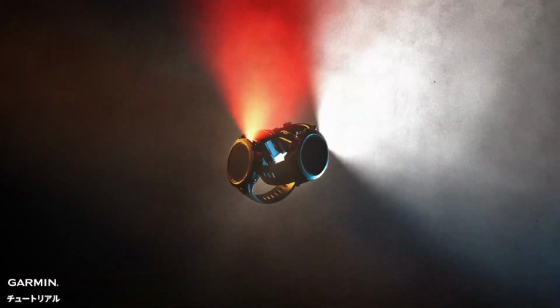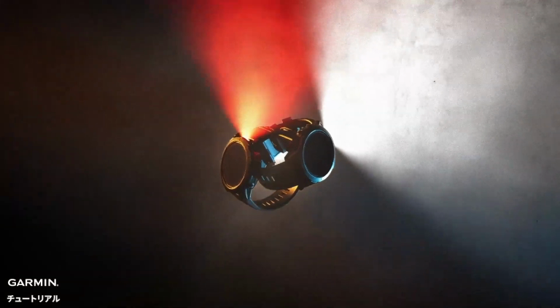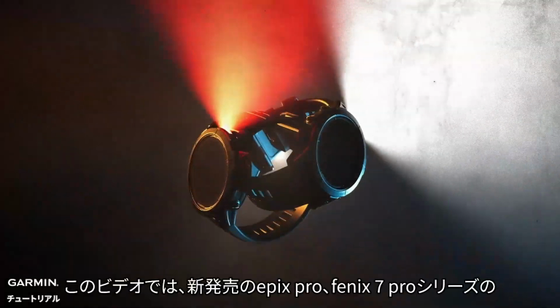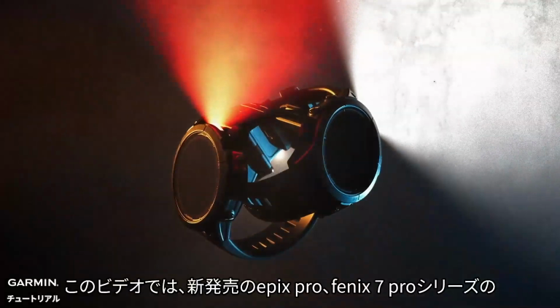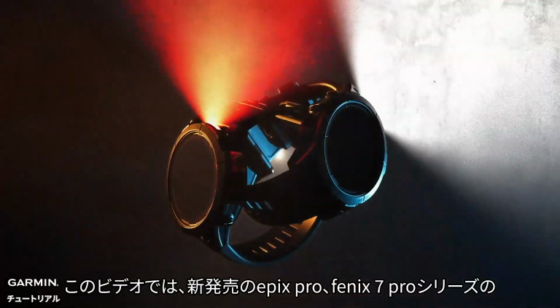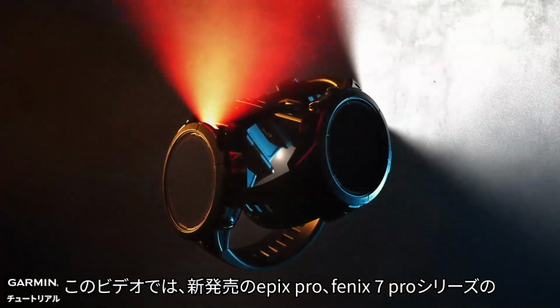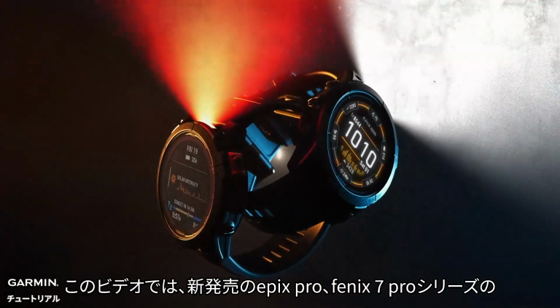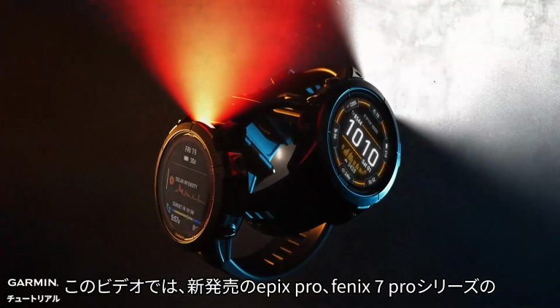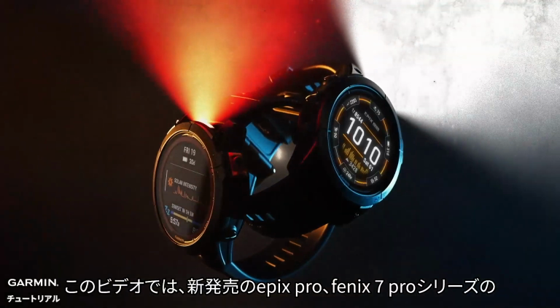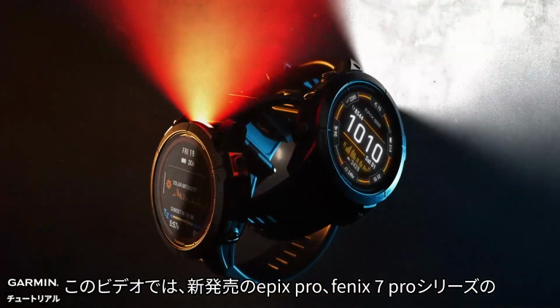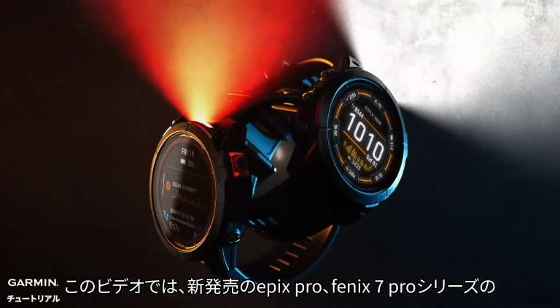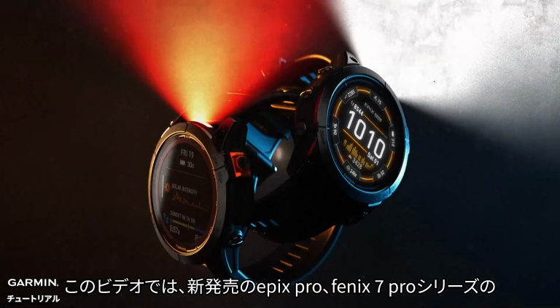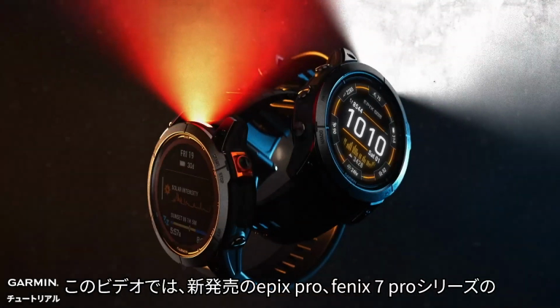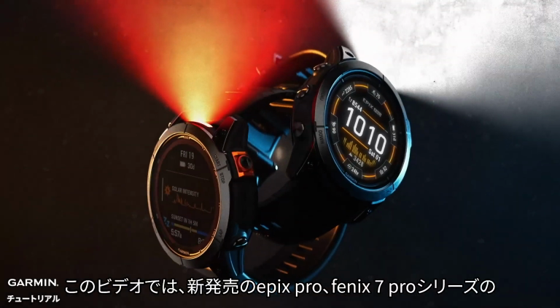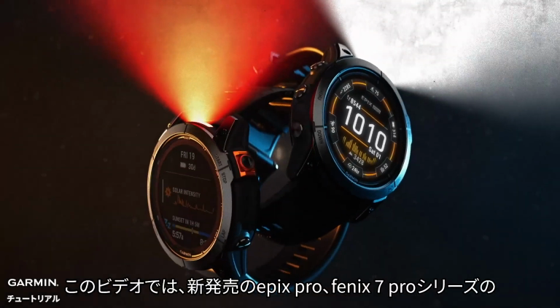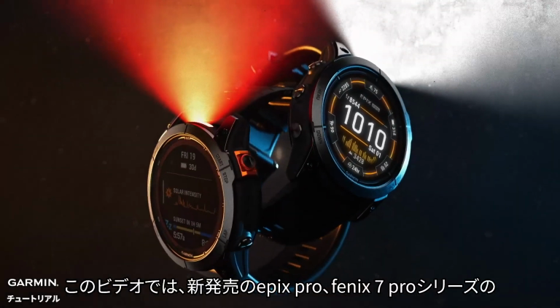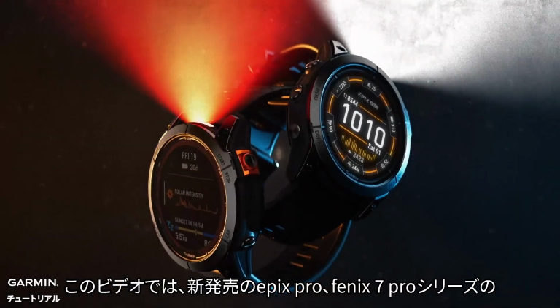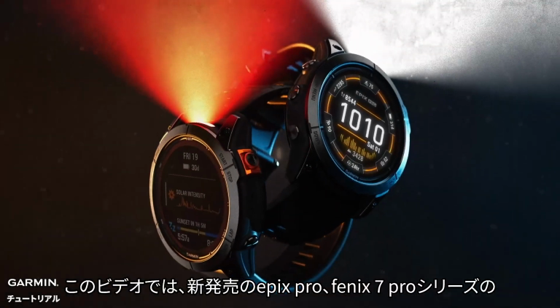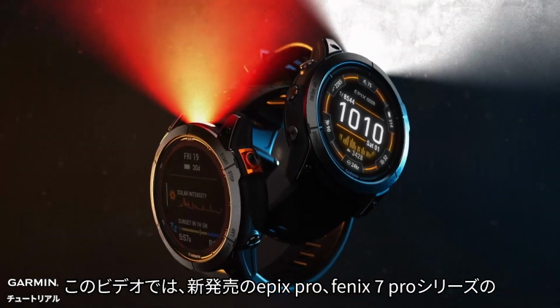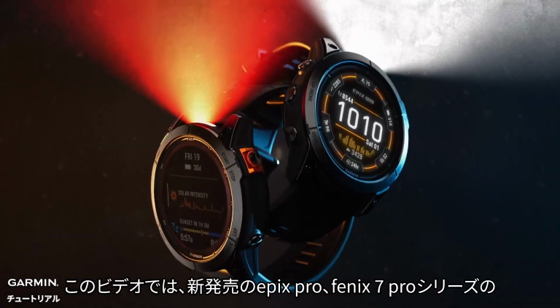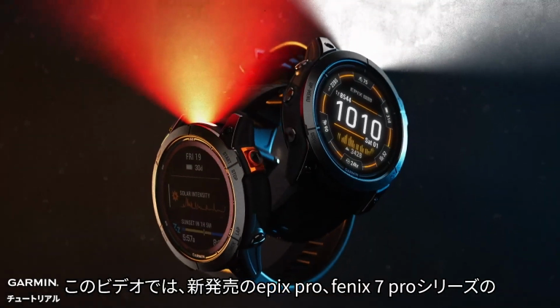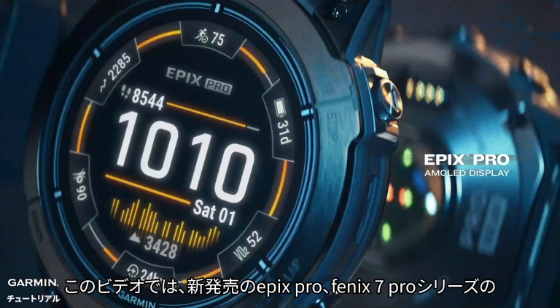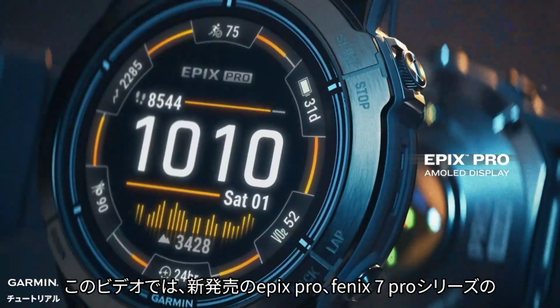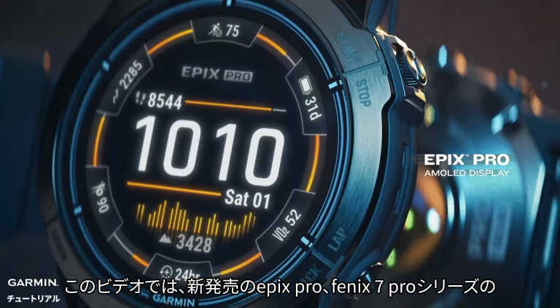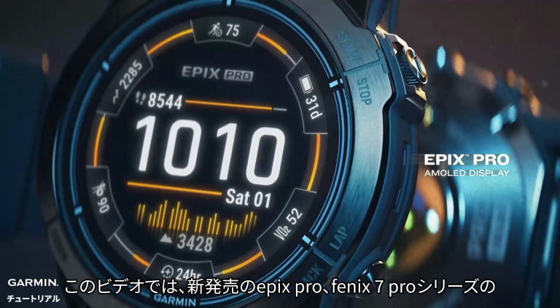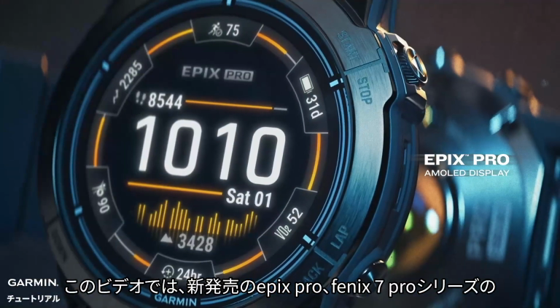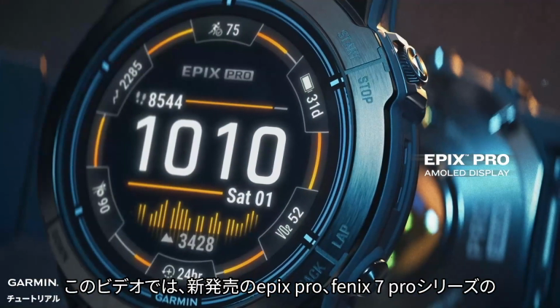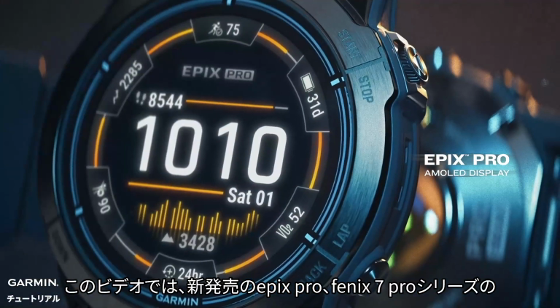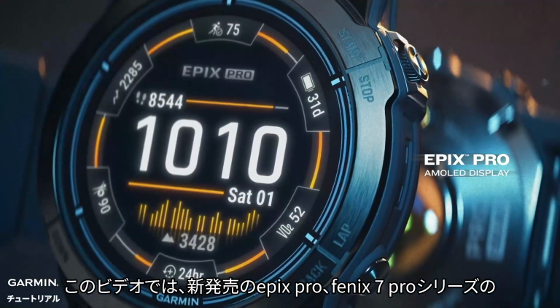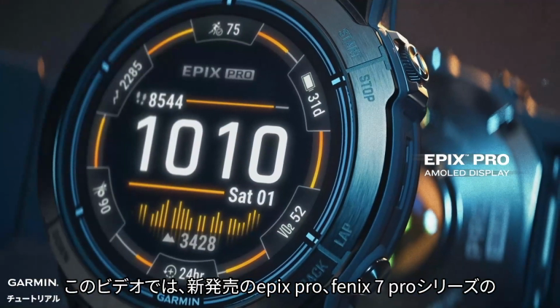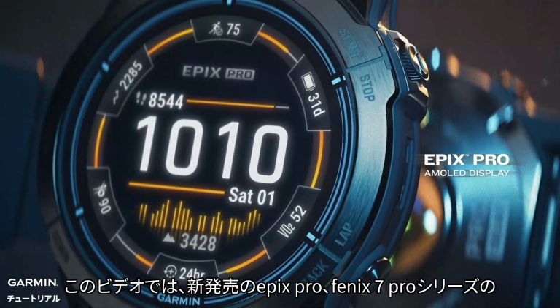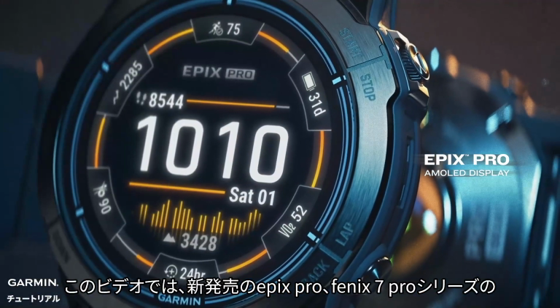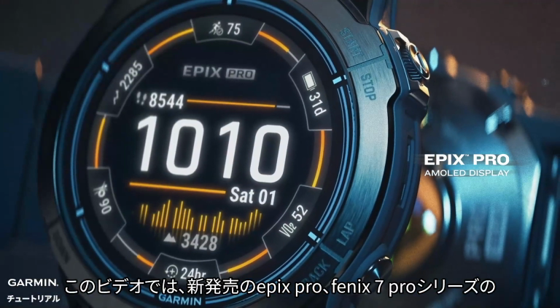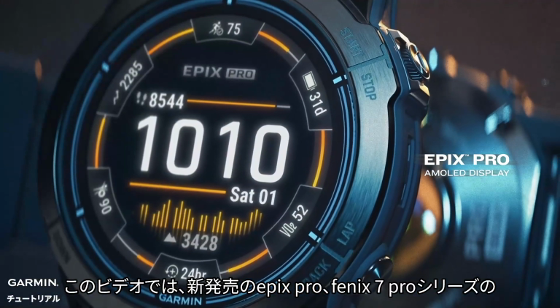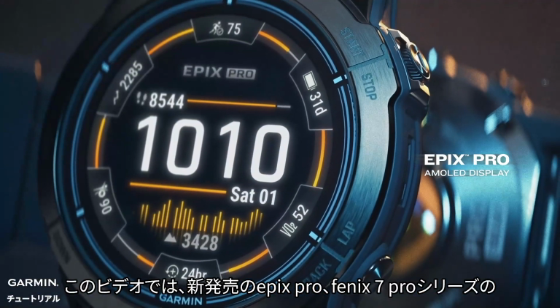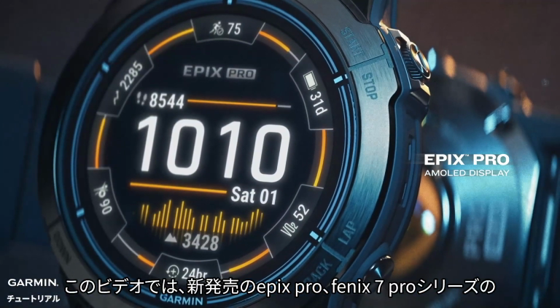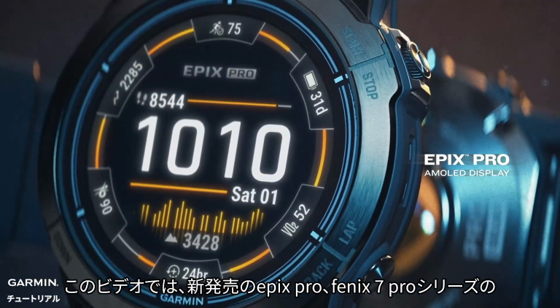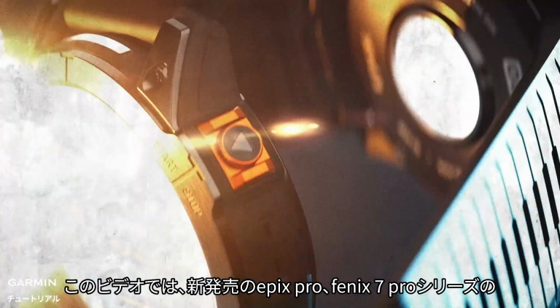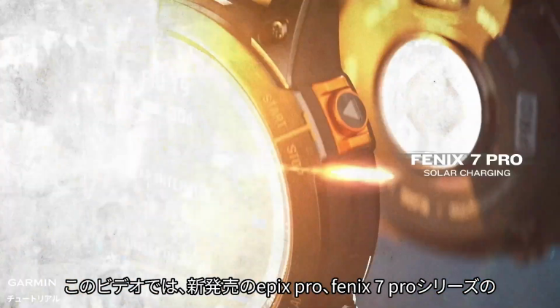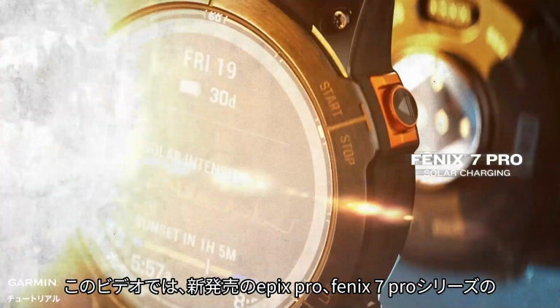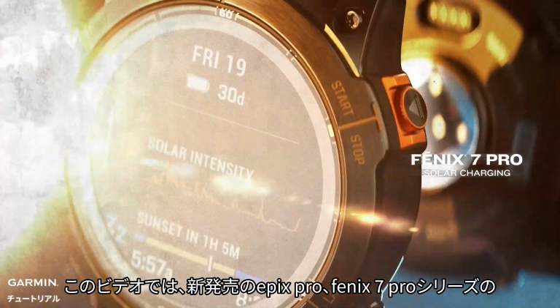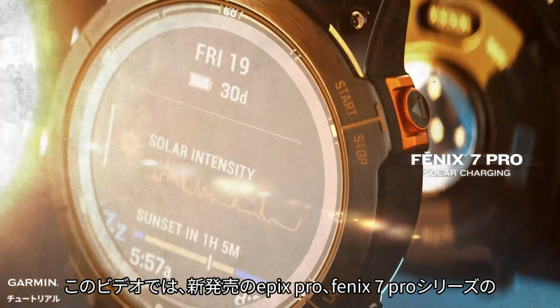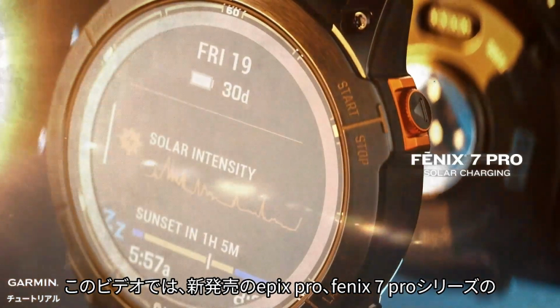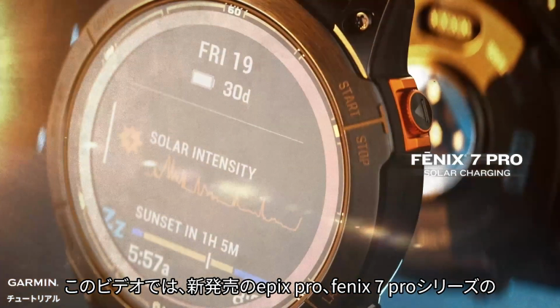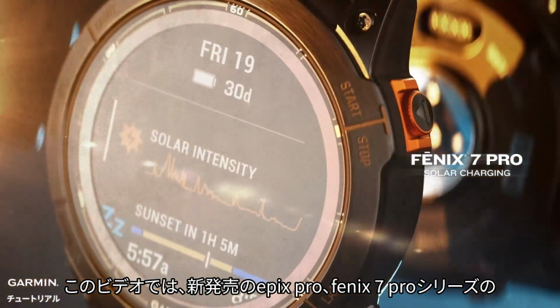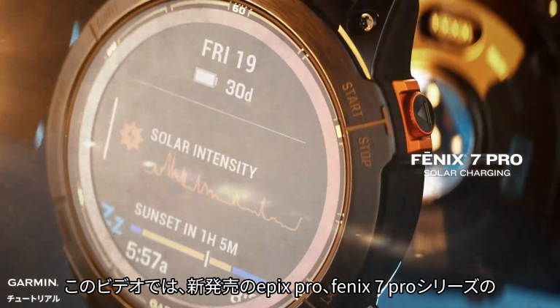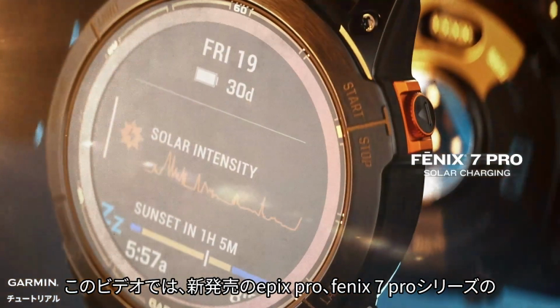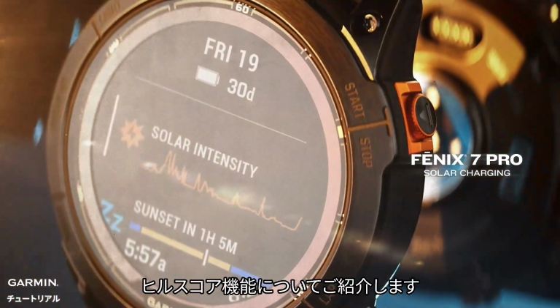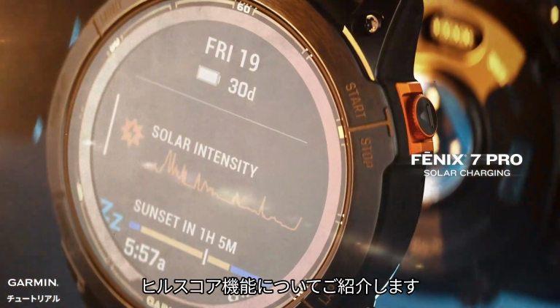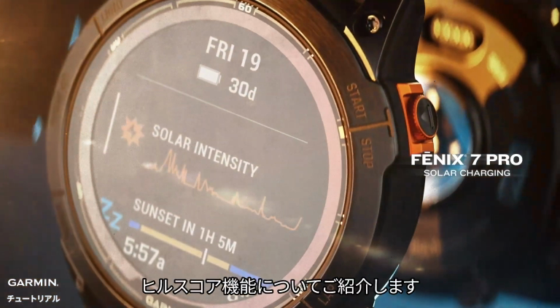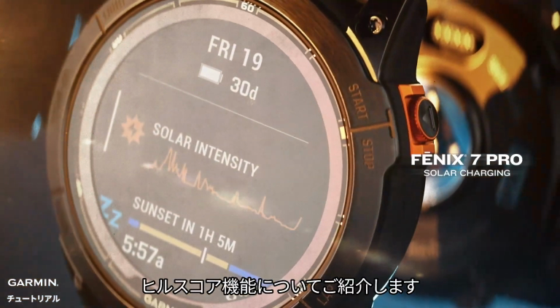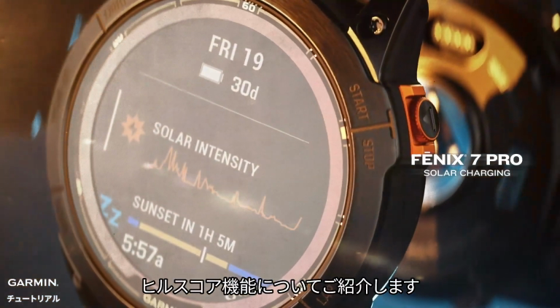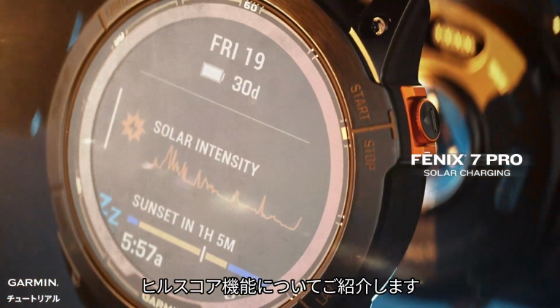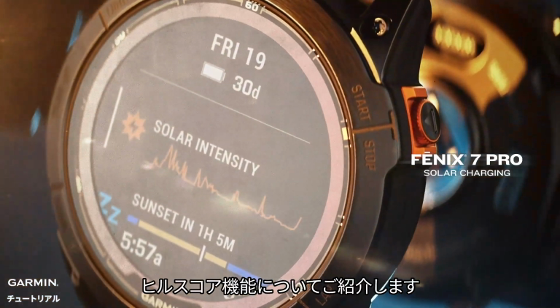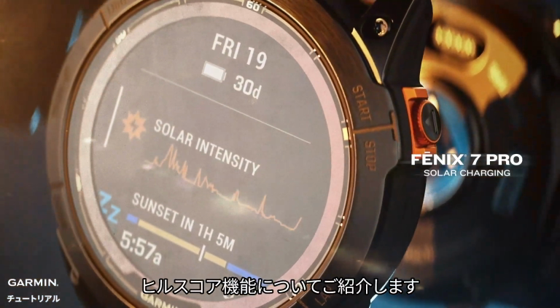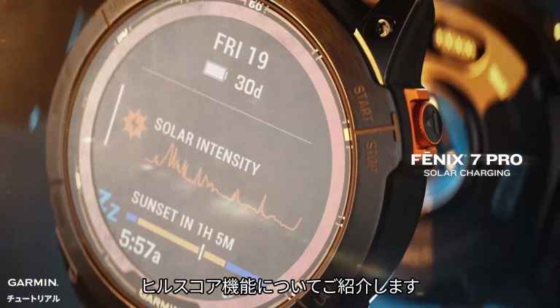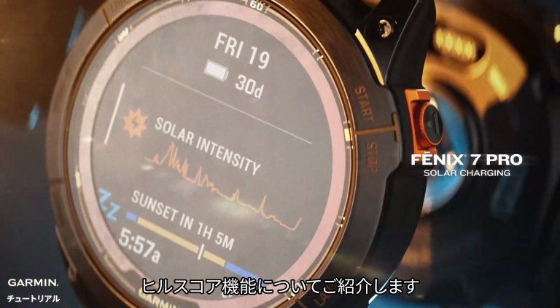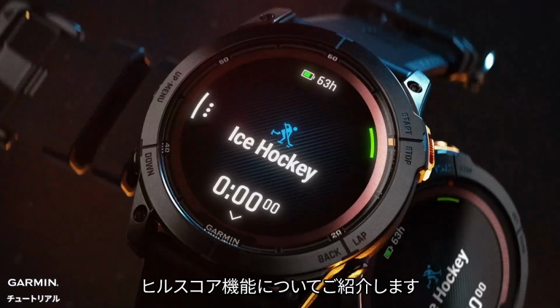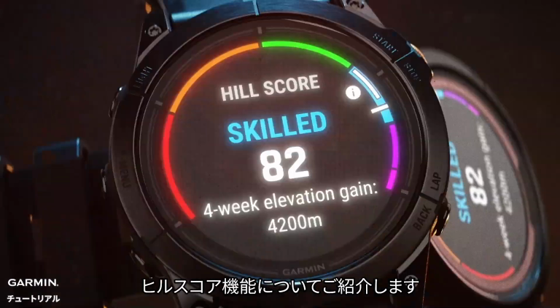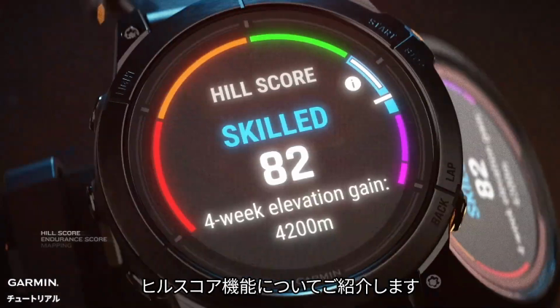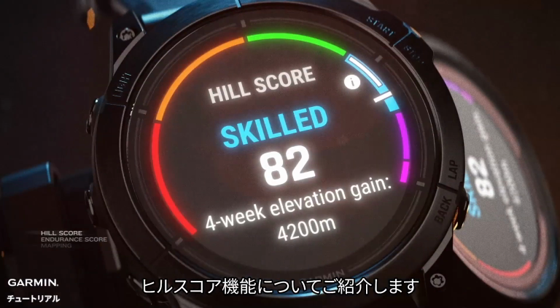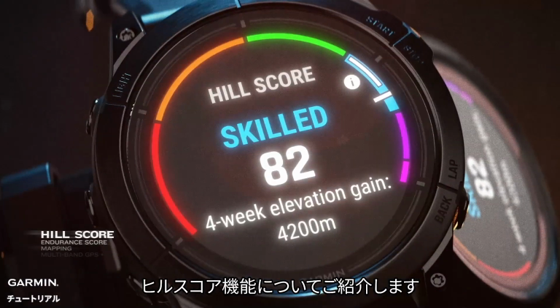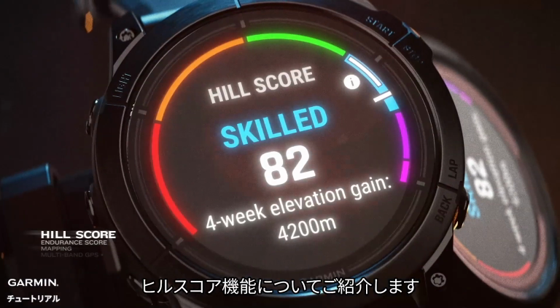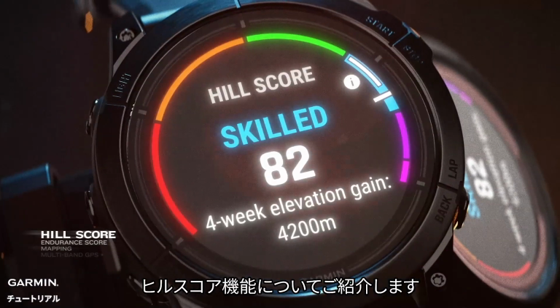This video will provide you with information about the Hill Score feature on the new Epix Pro and Fenix 7 Pro Series watches.